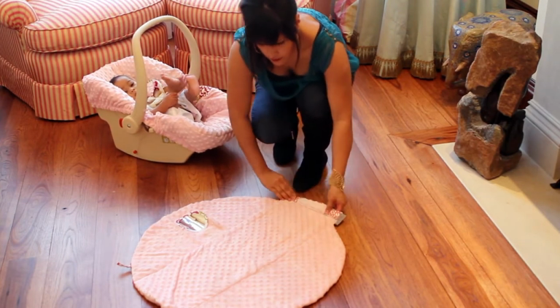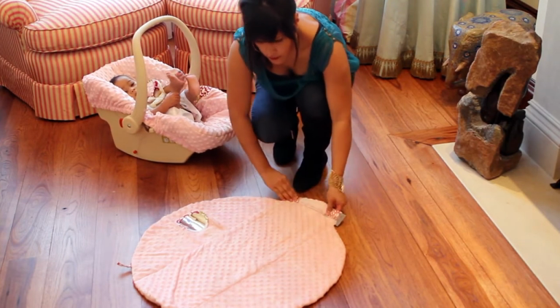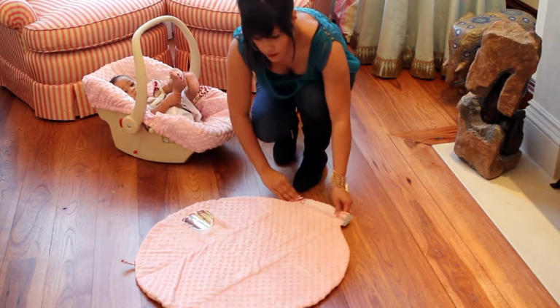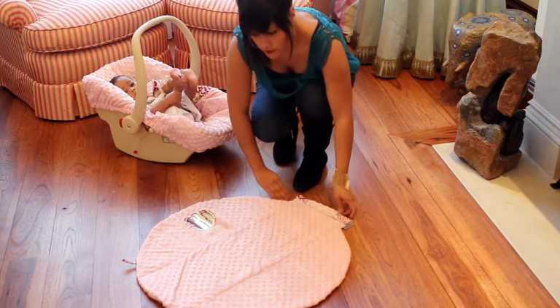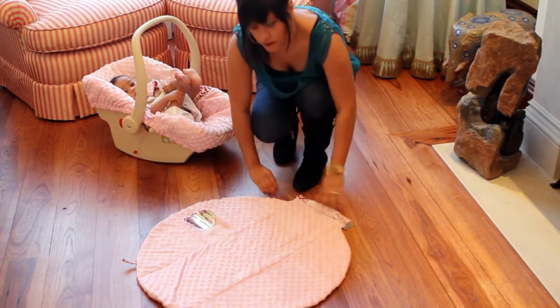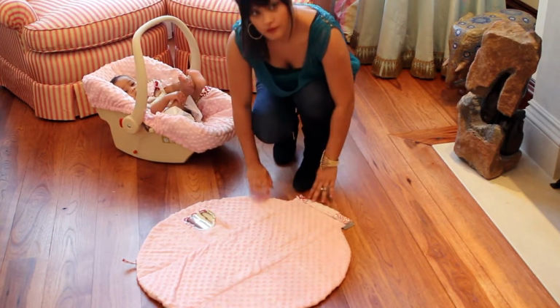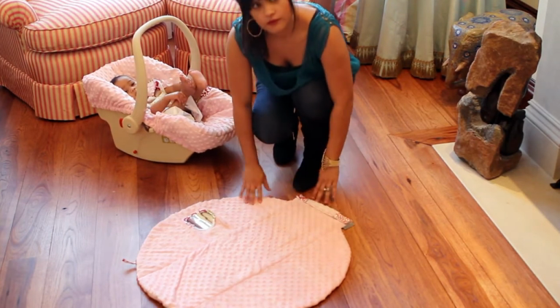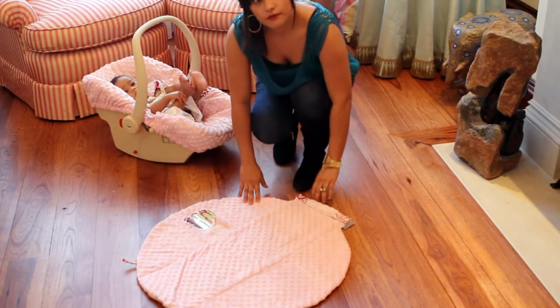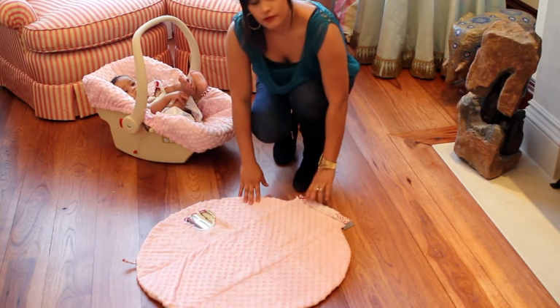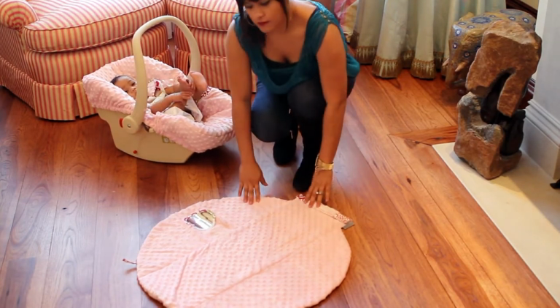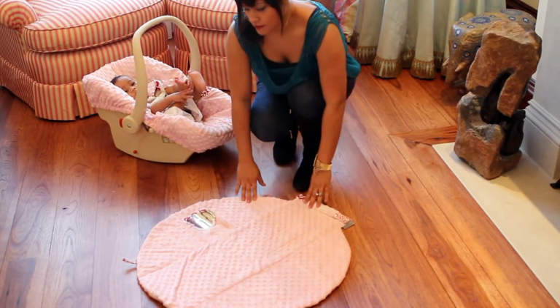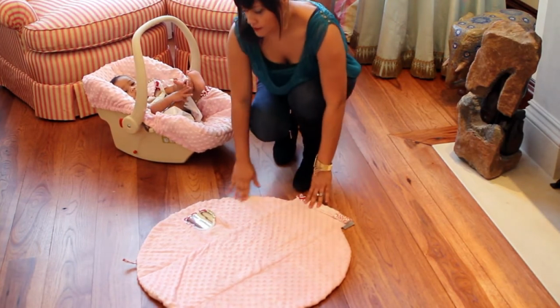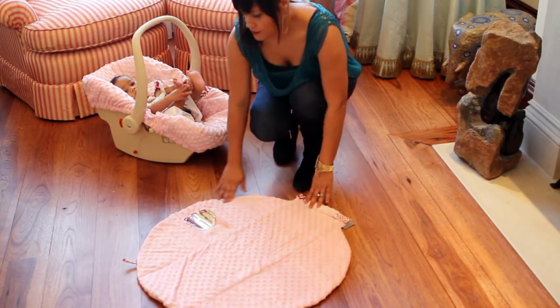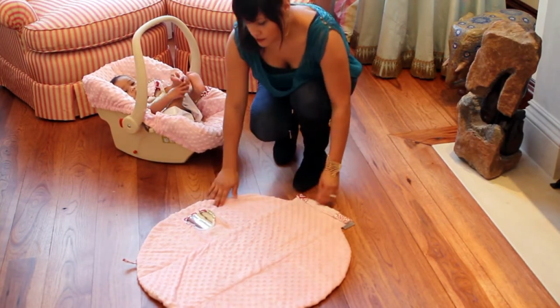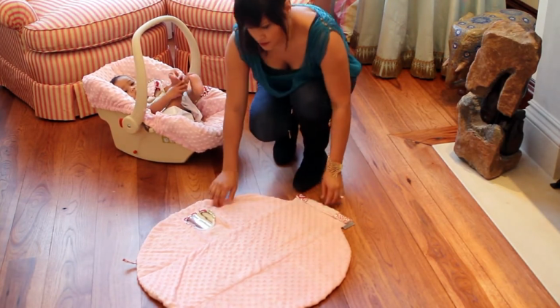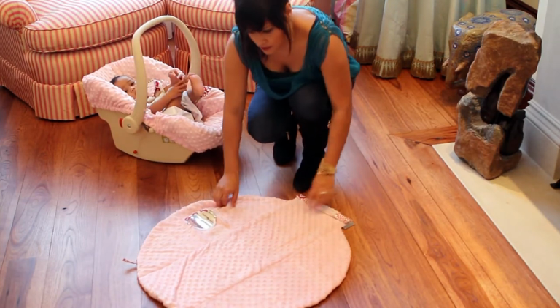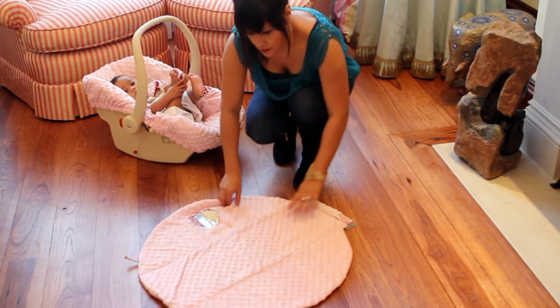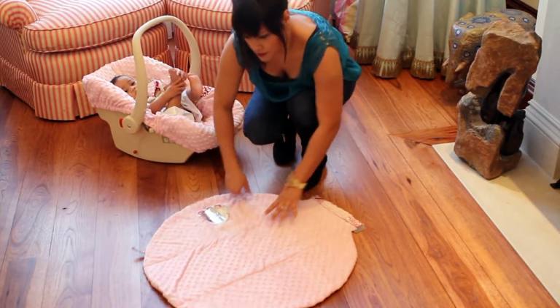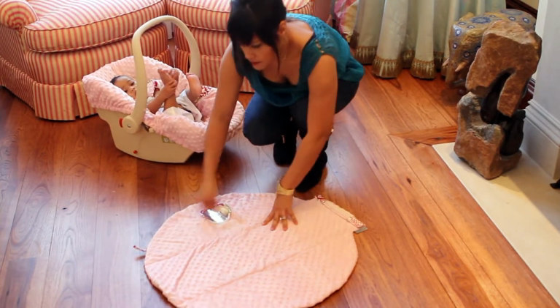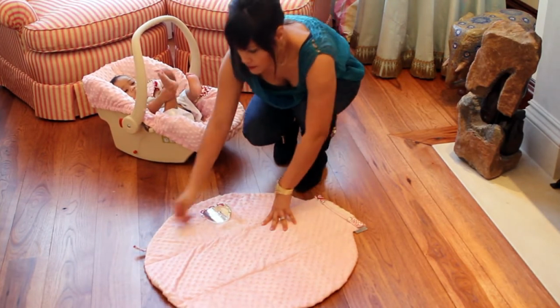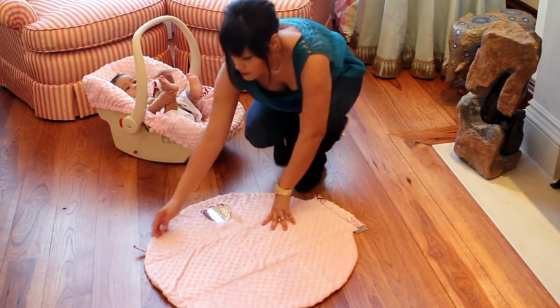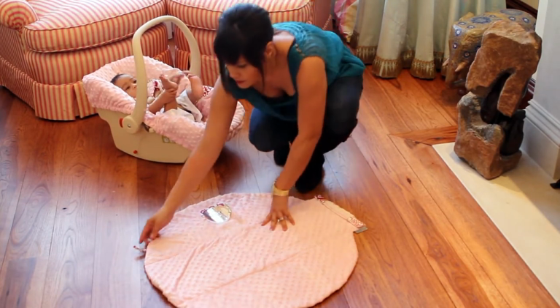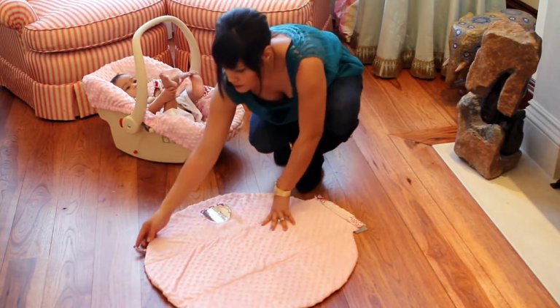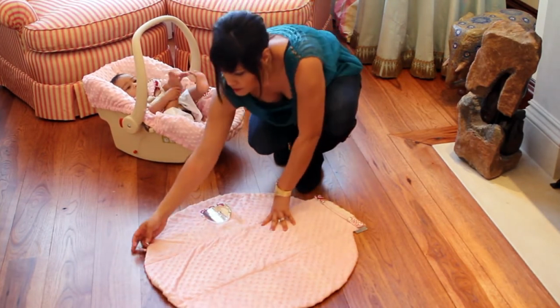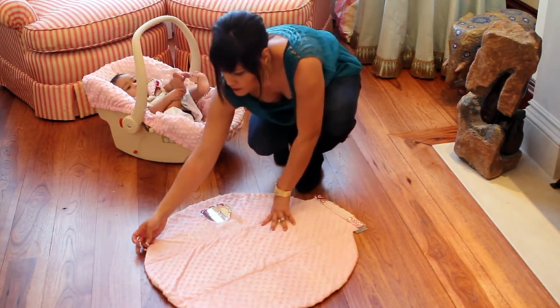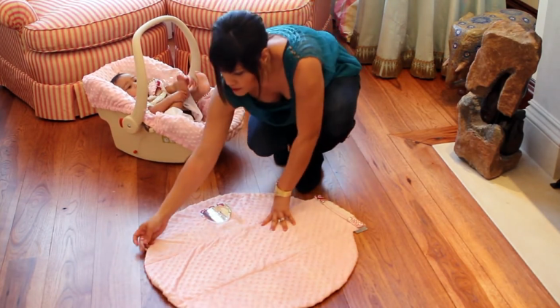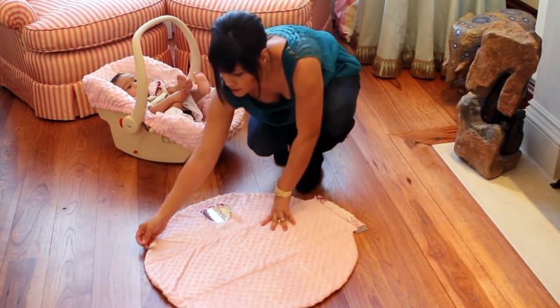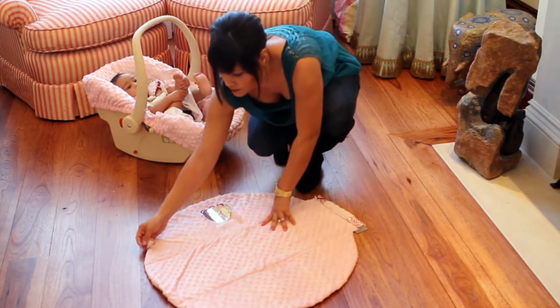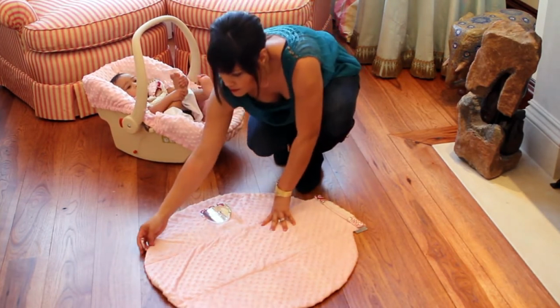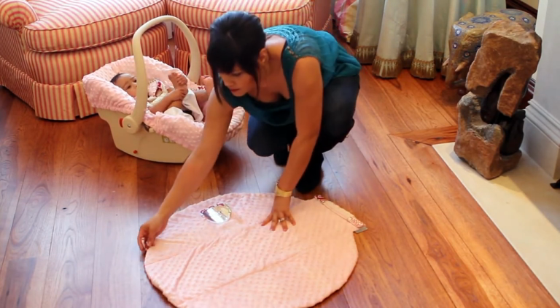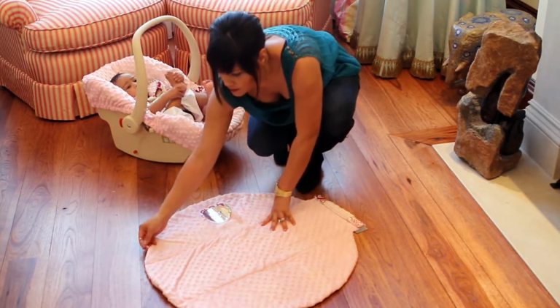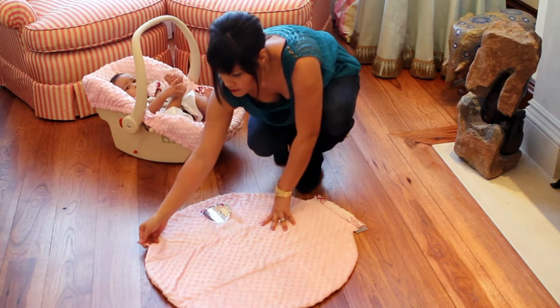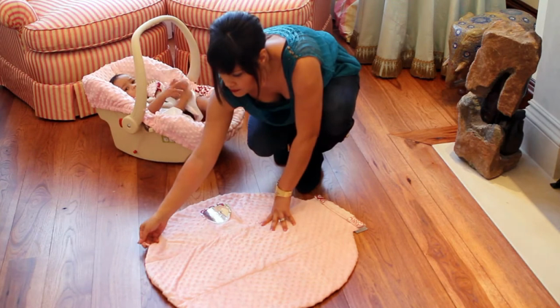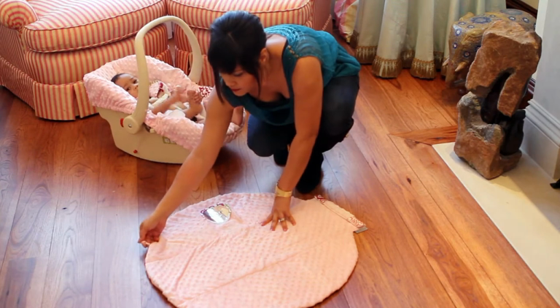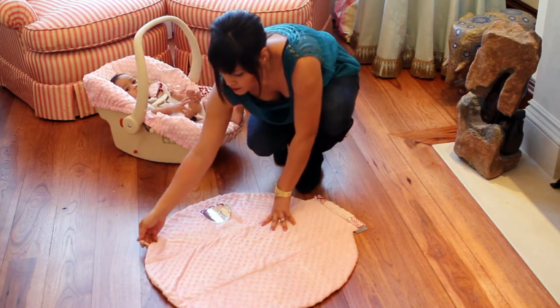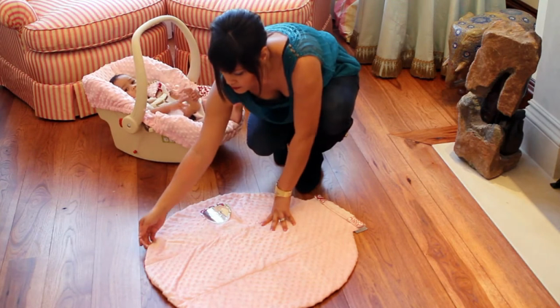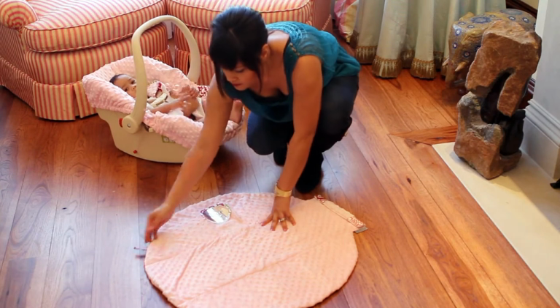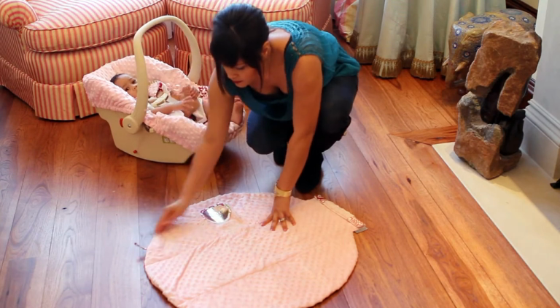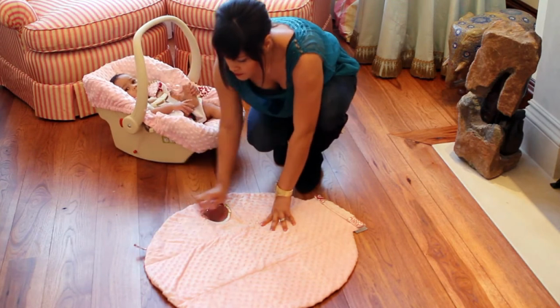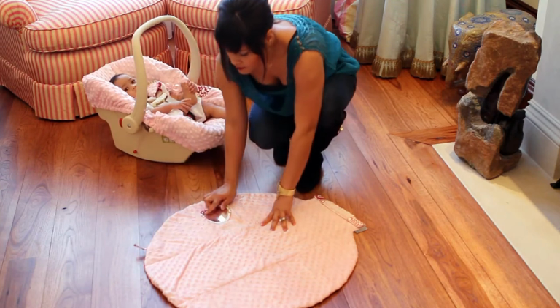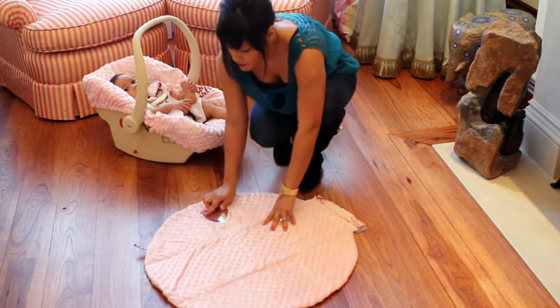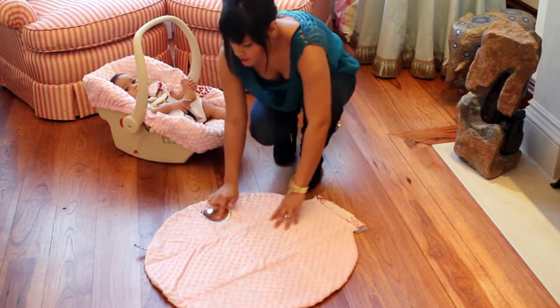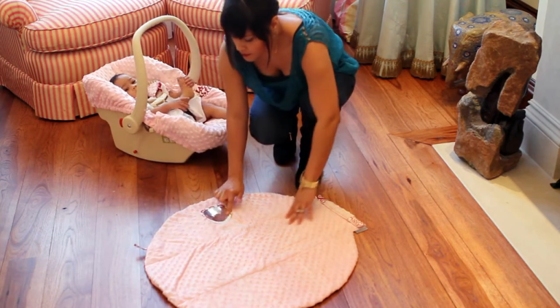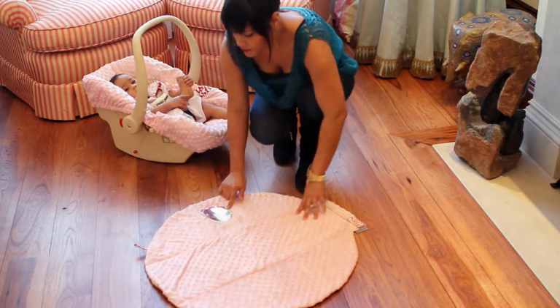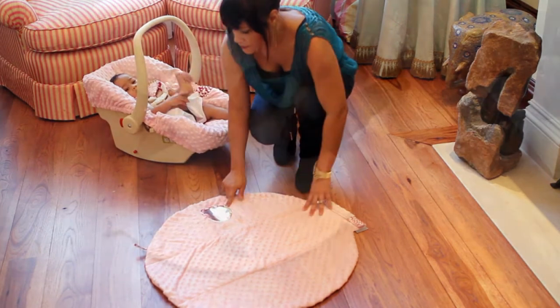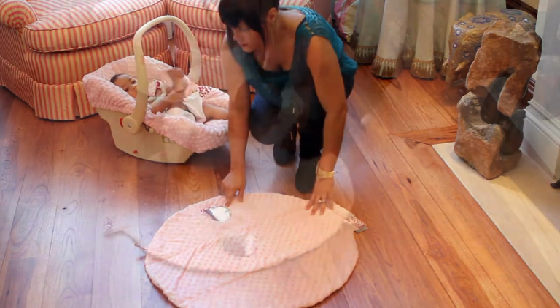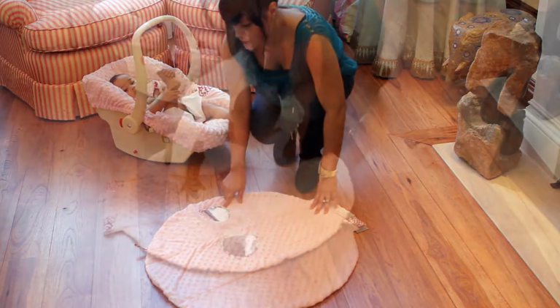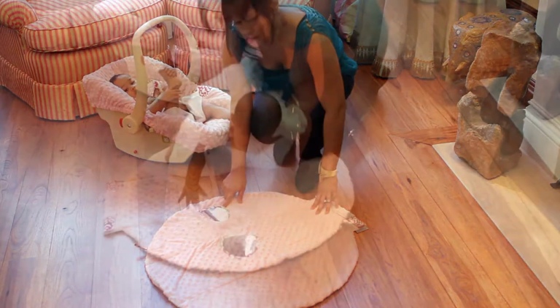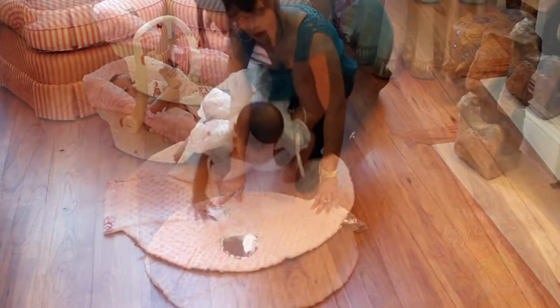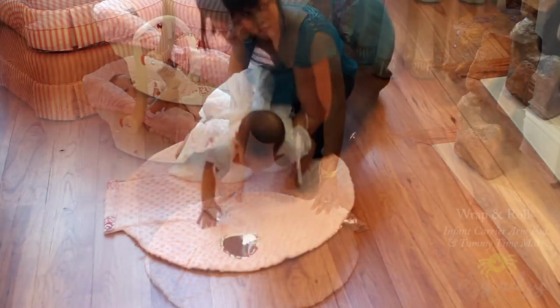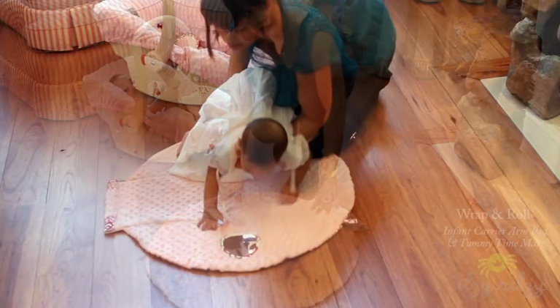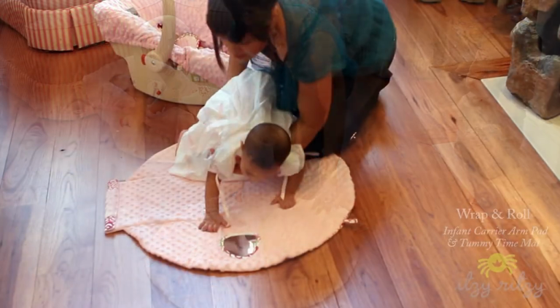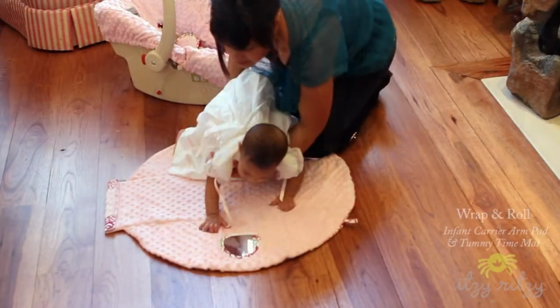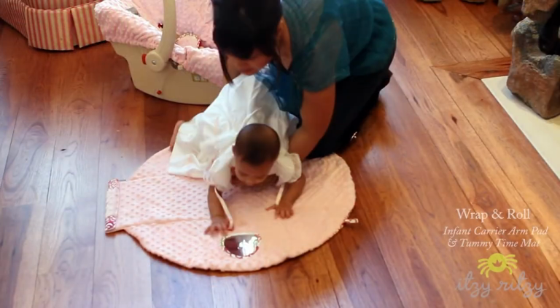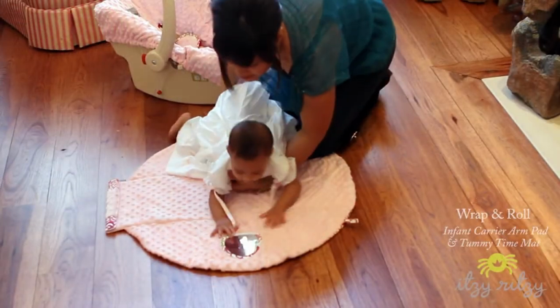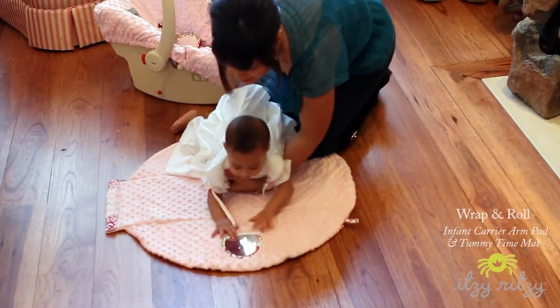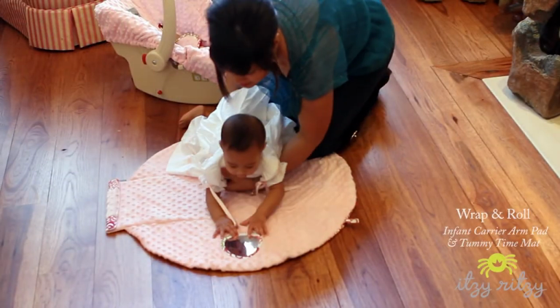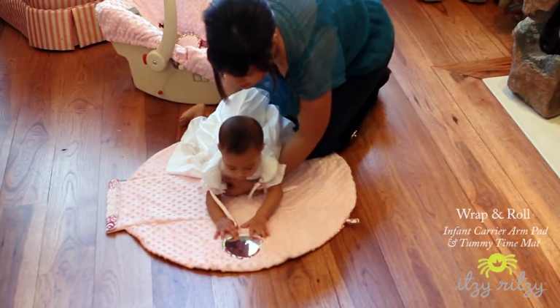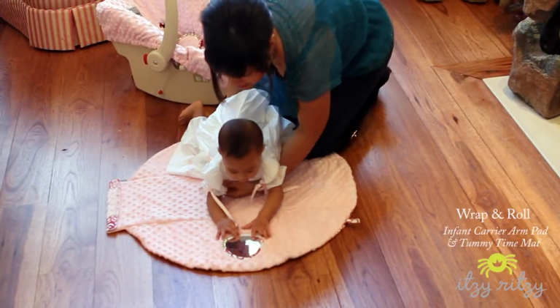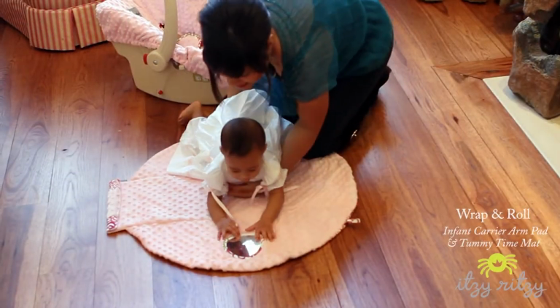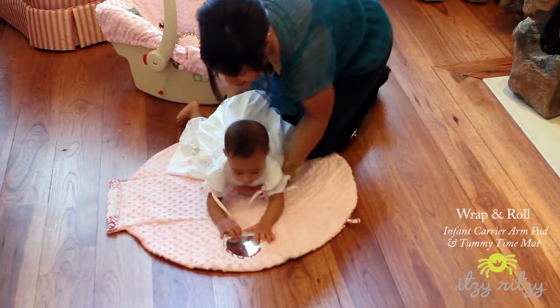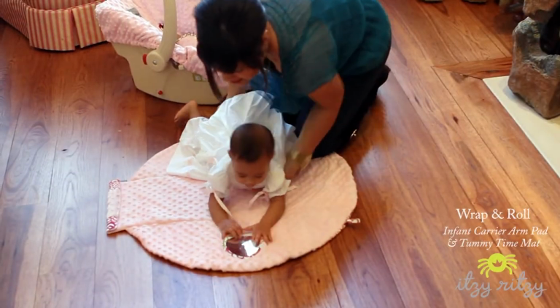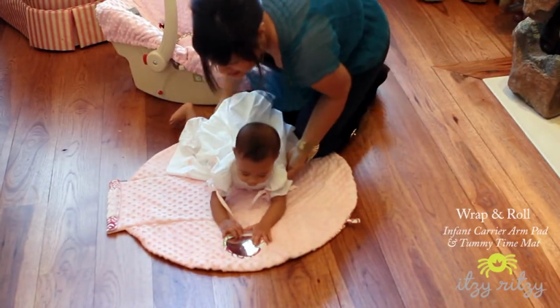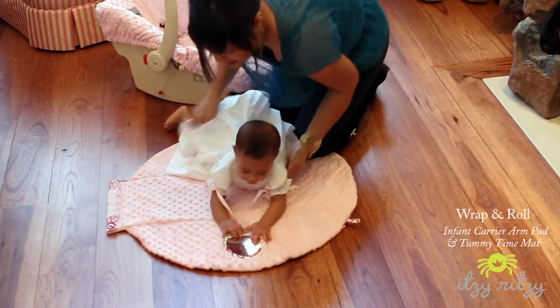Fold the velcro flap to protect baby's precious skin. Three toy loops and a flexible mirror keep baby entertained.